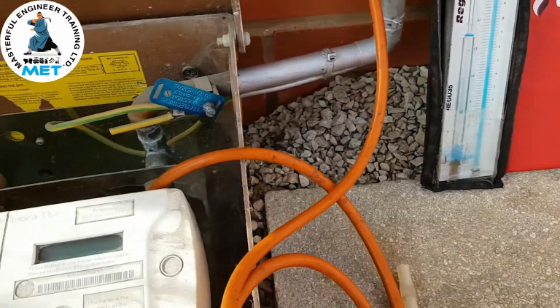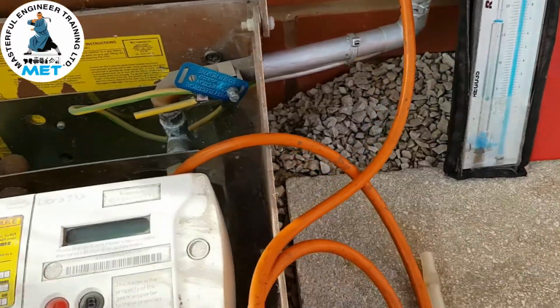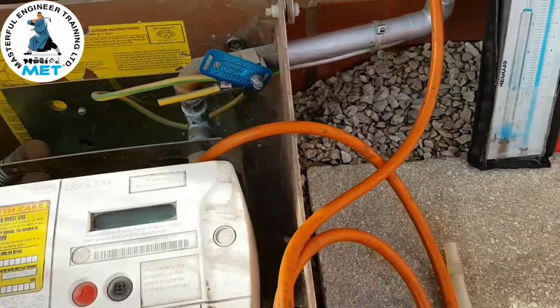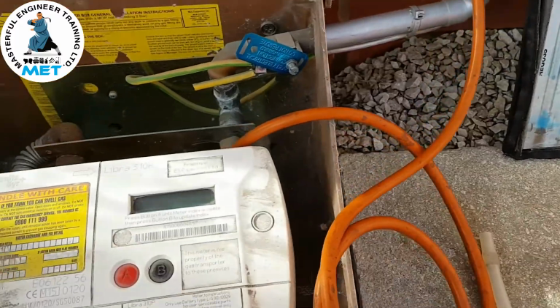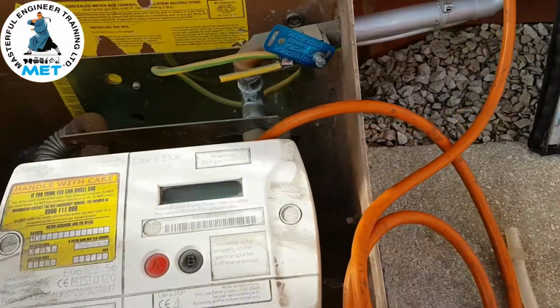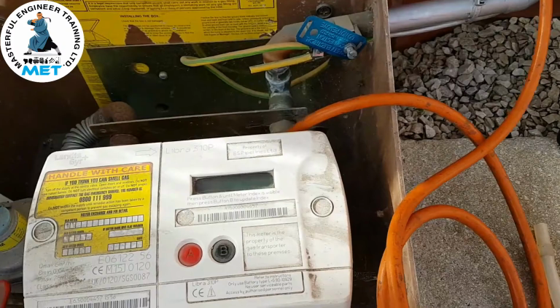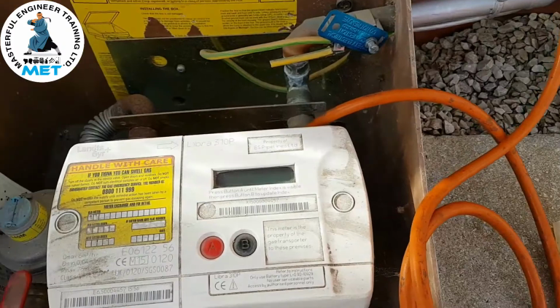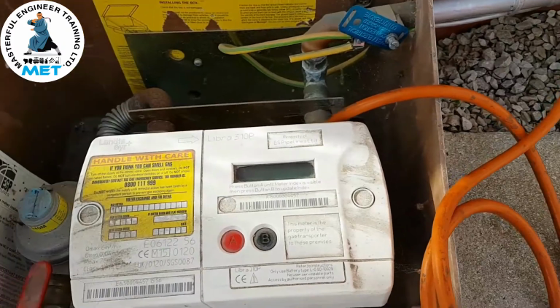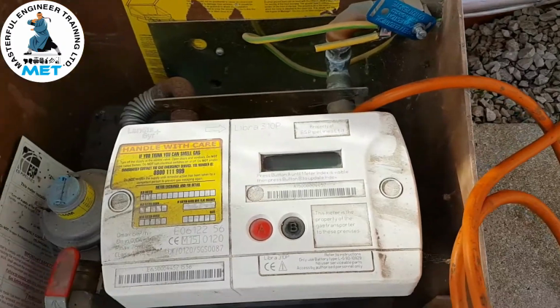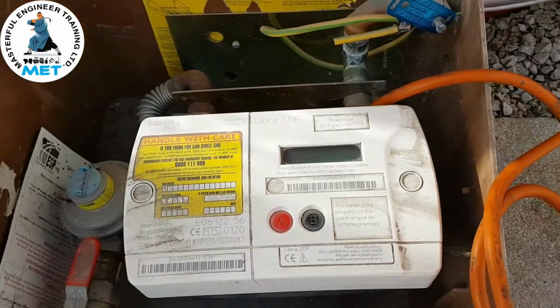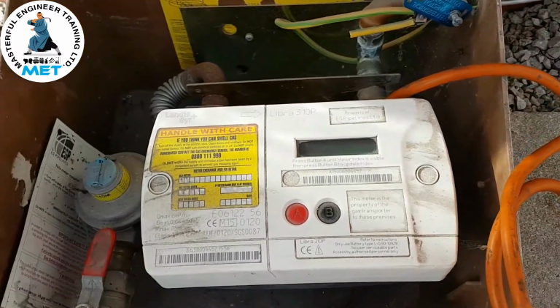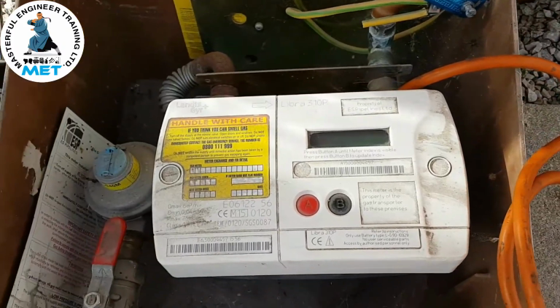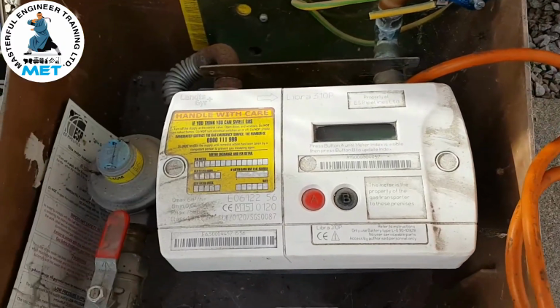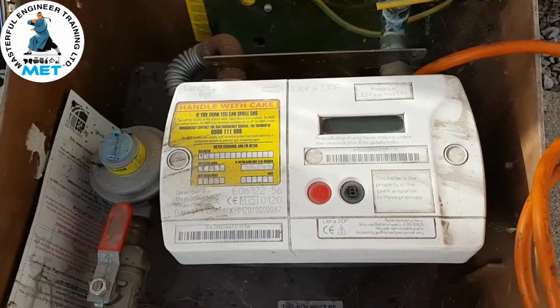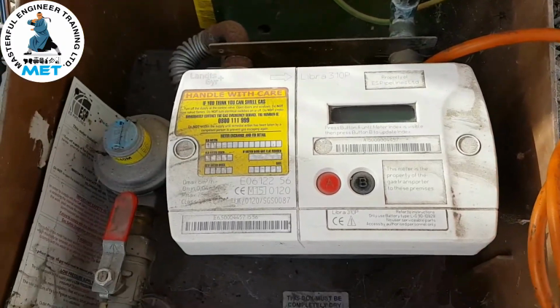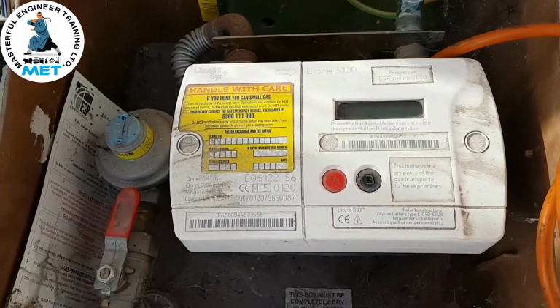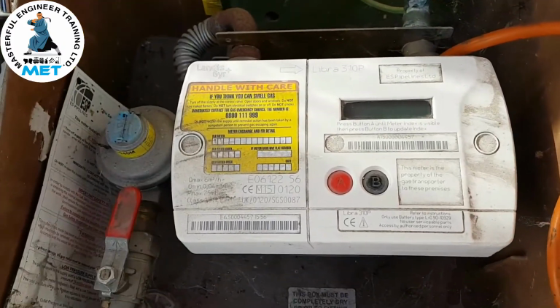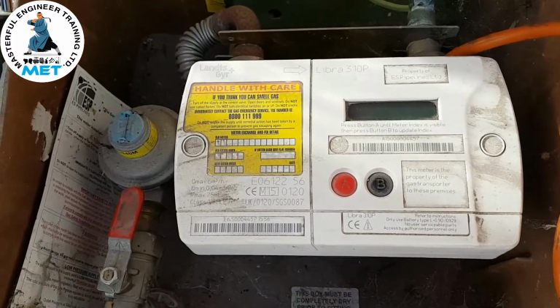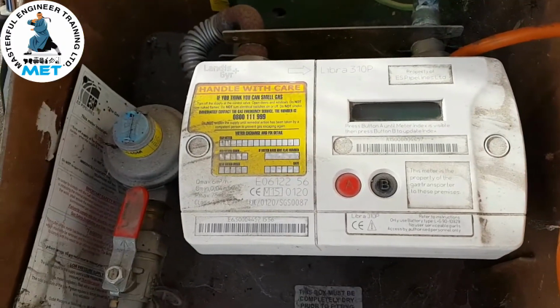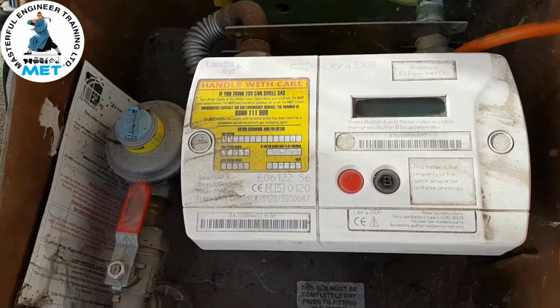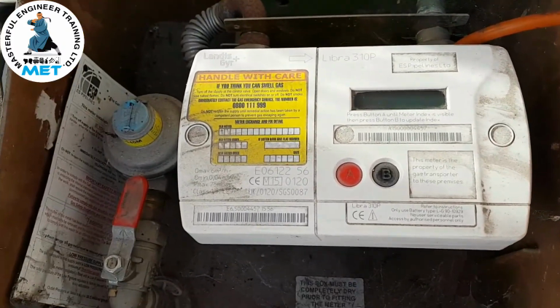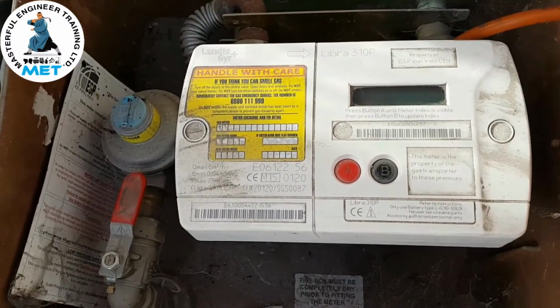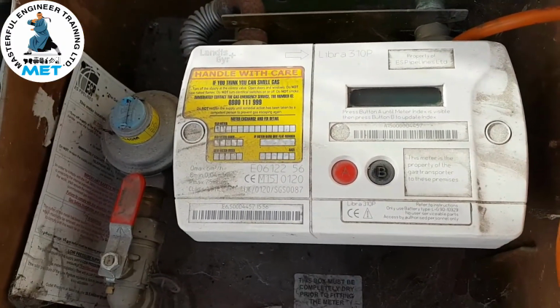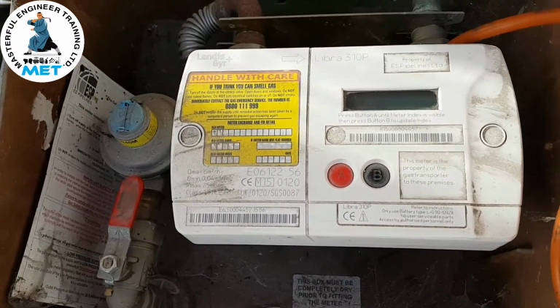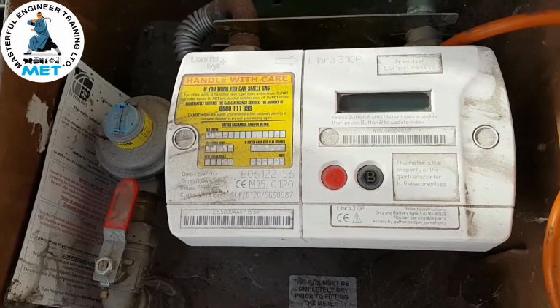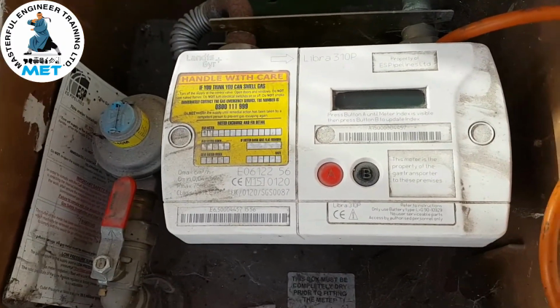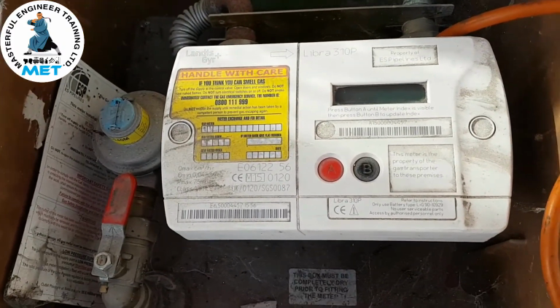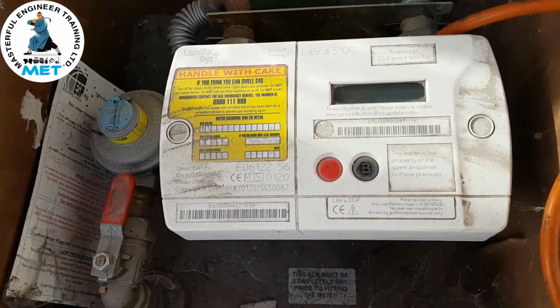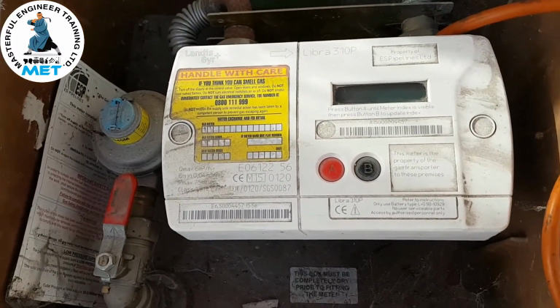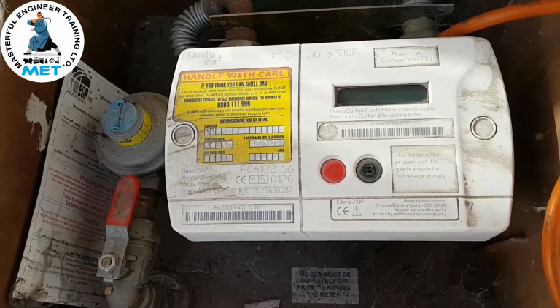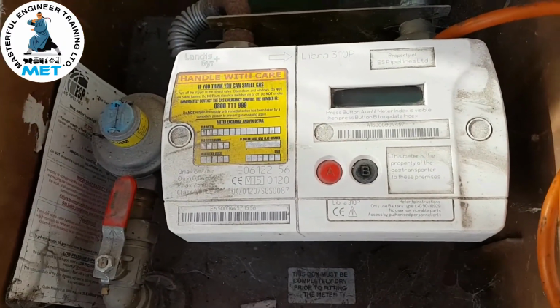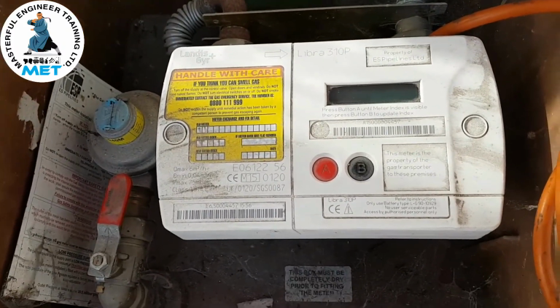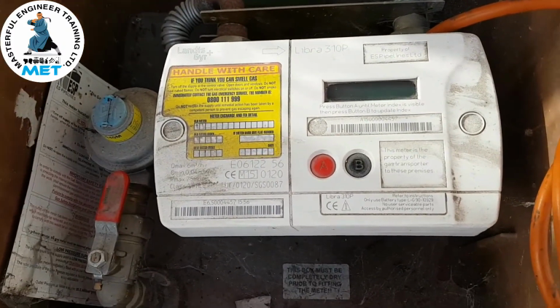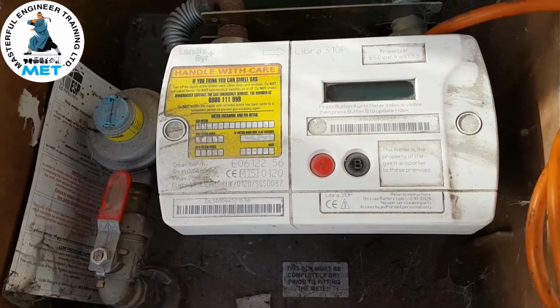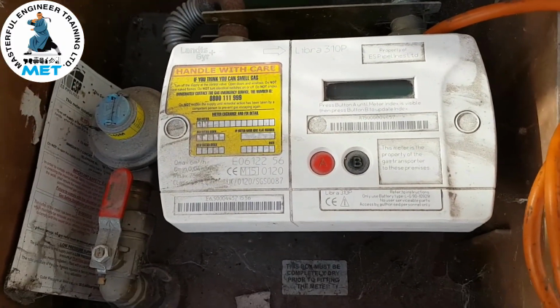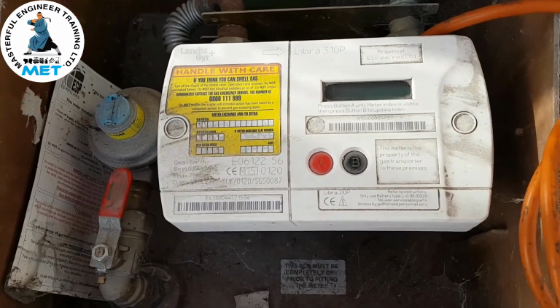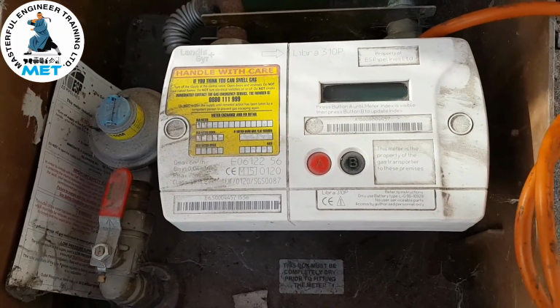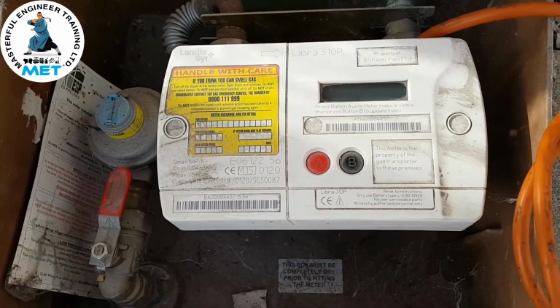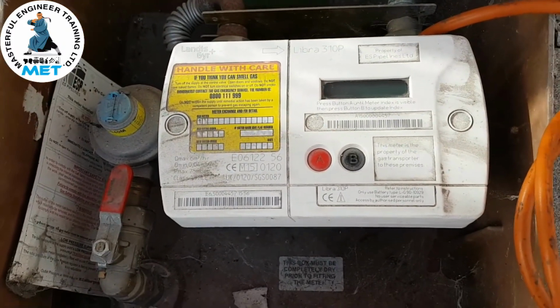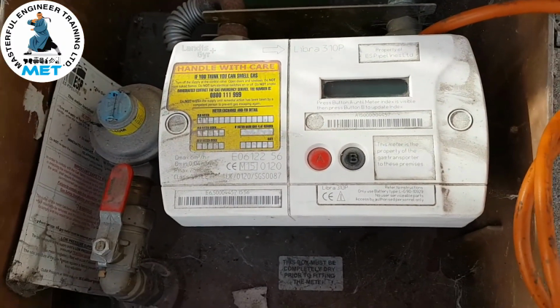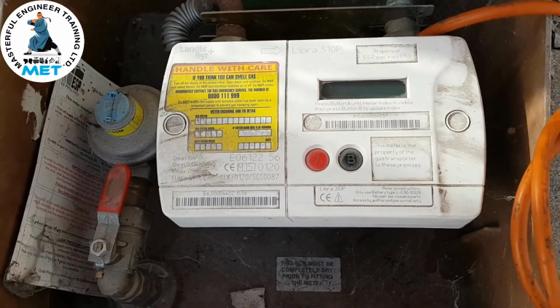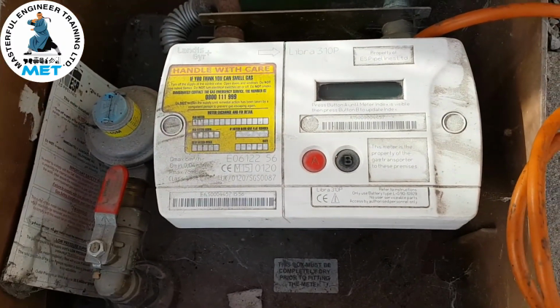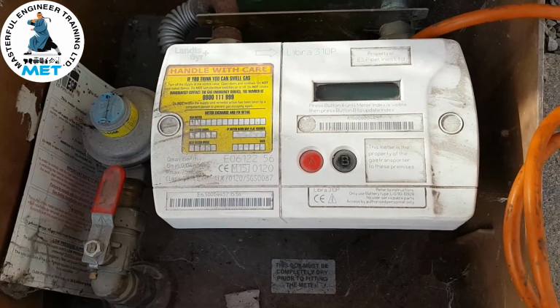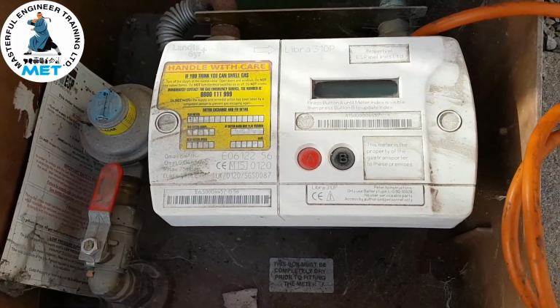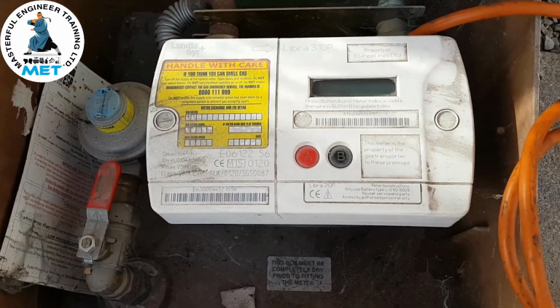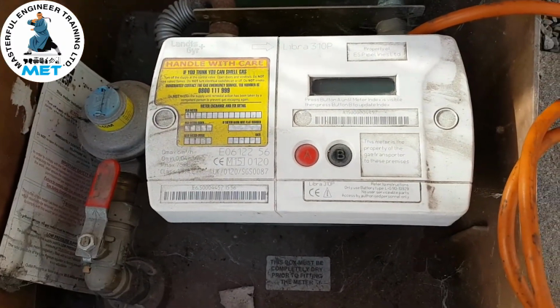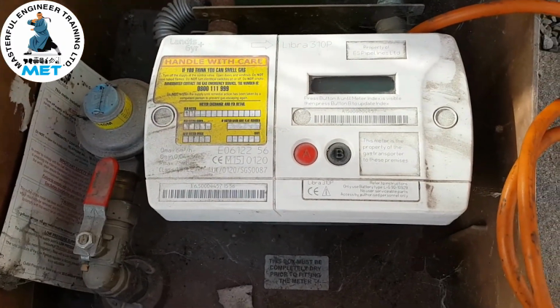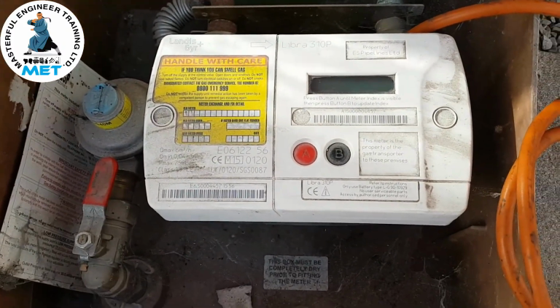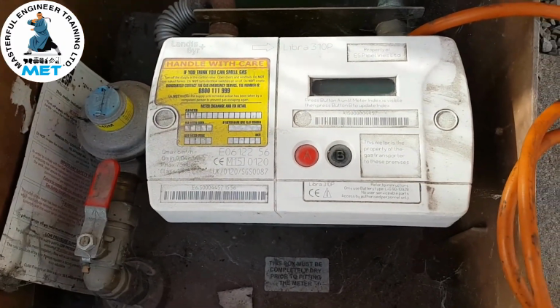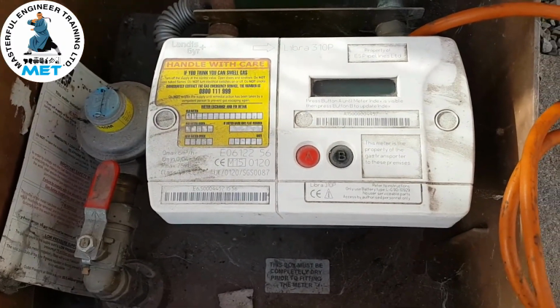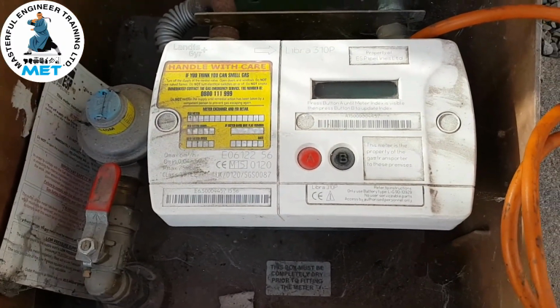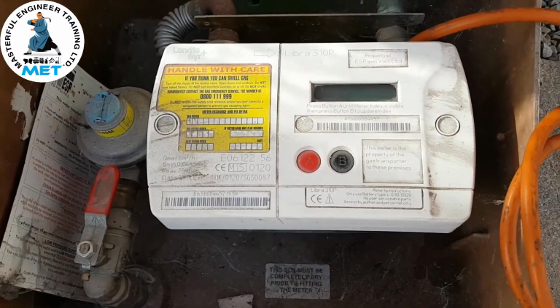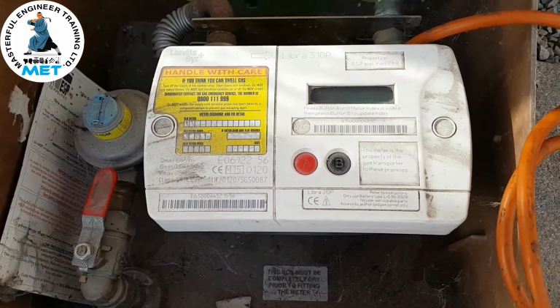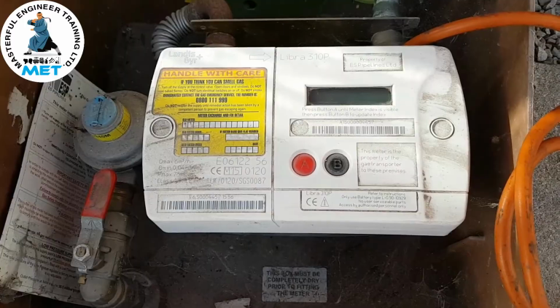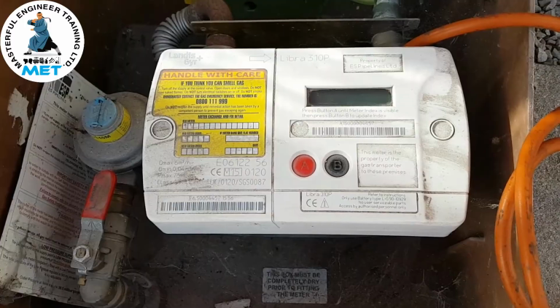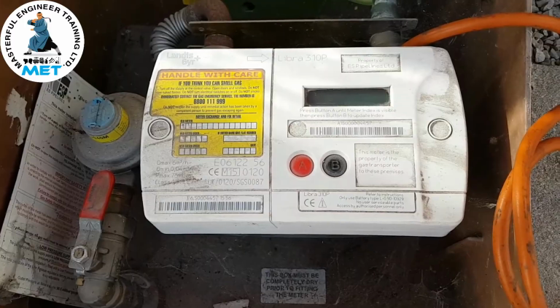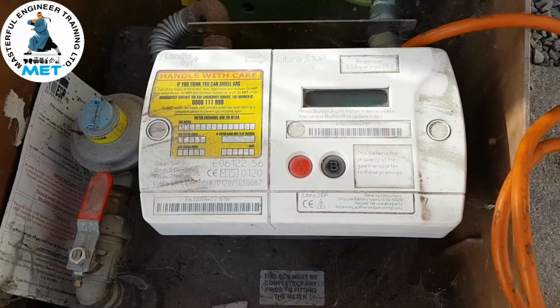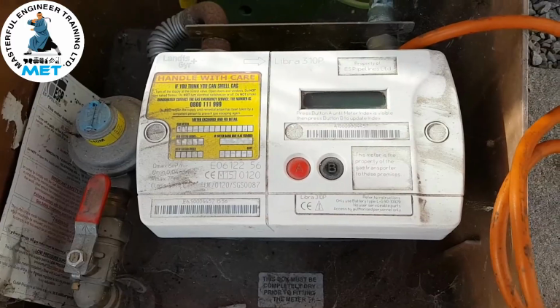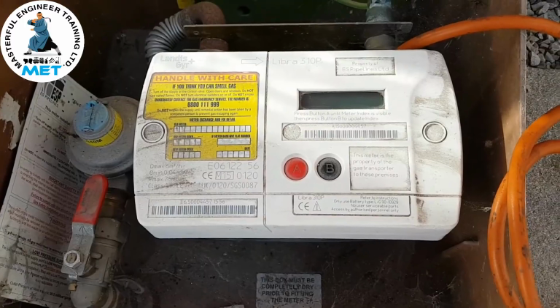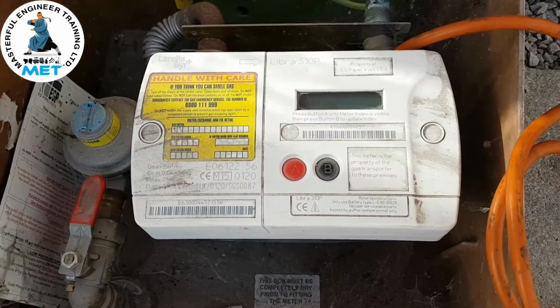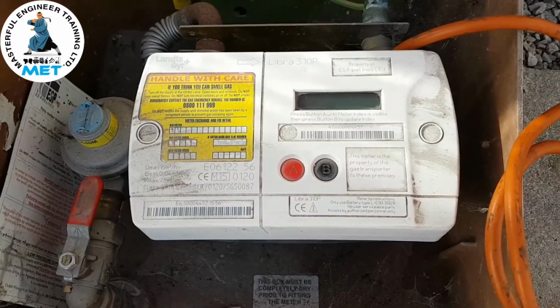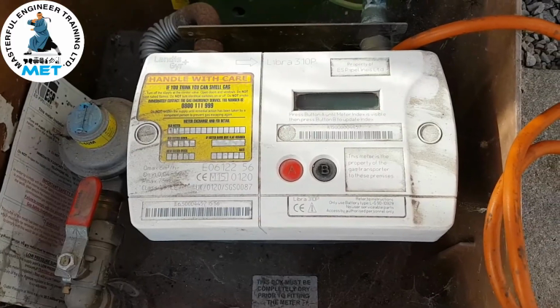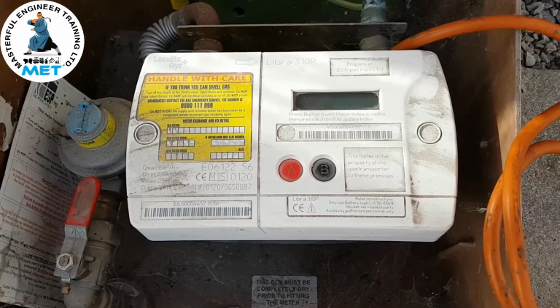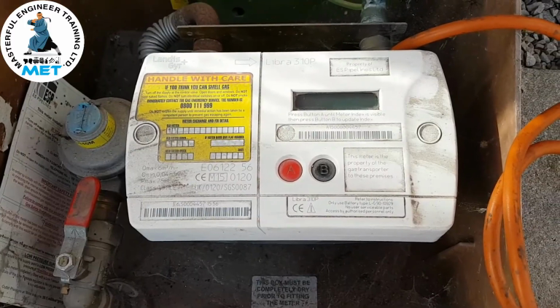Watch out for this fault on this electronic meter, and hopefully that will resolve your problem if you get this issue yourself.